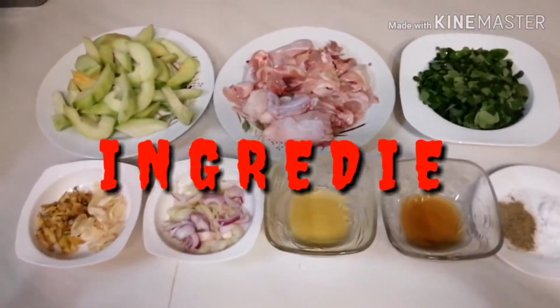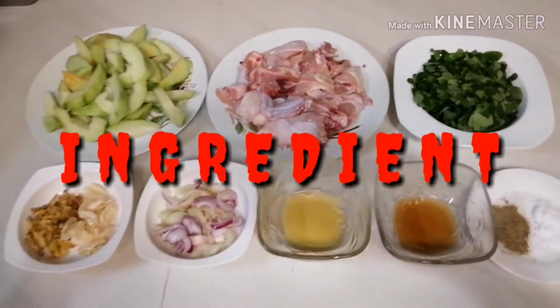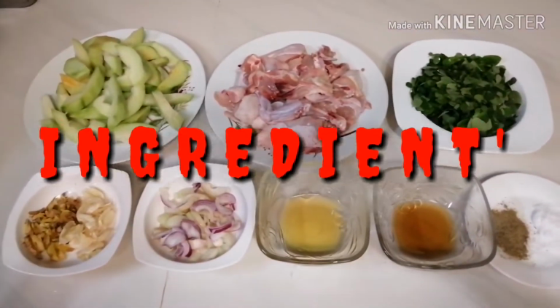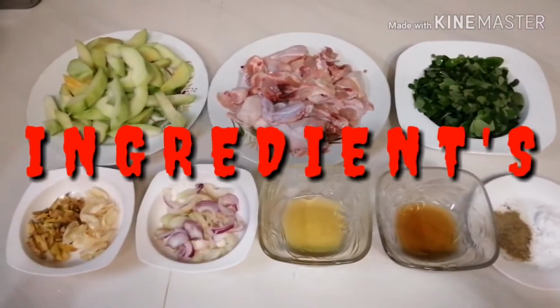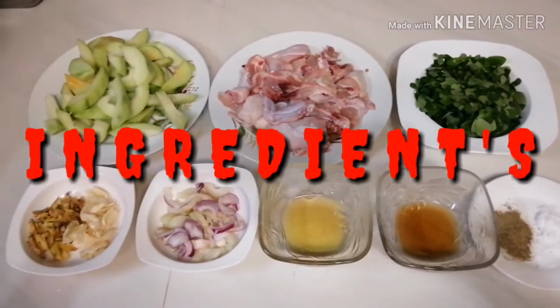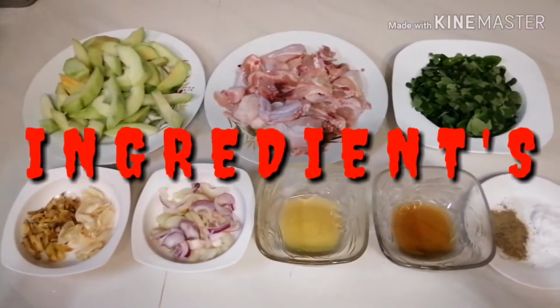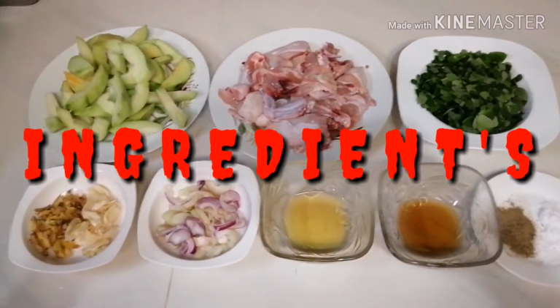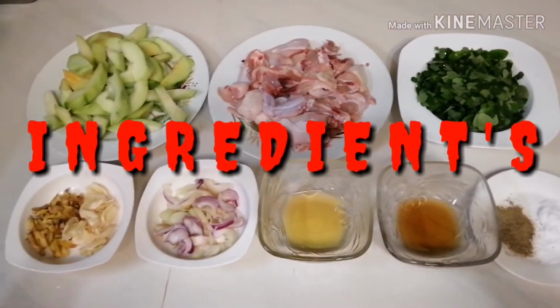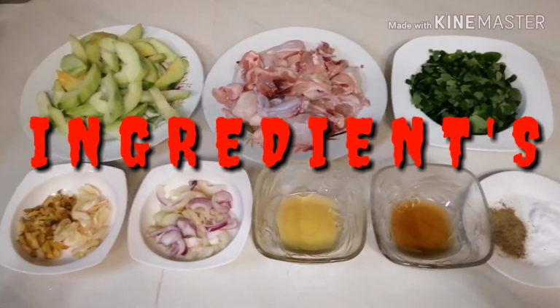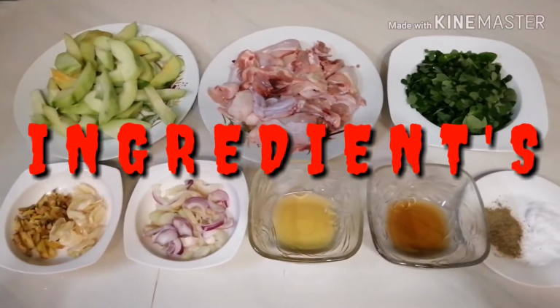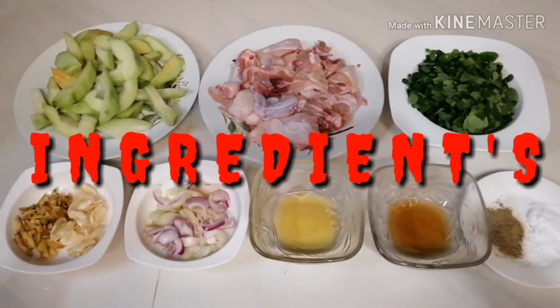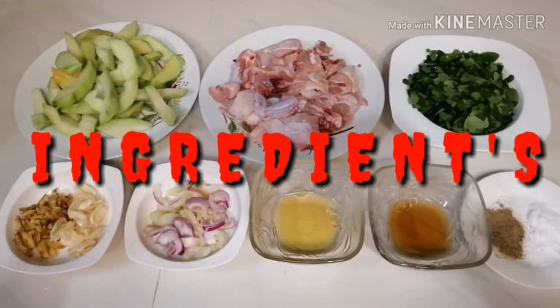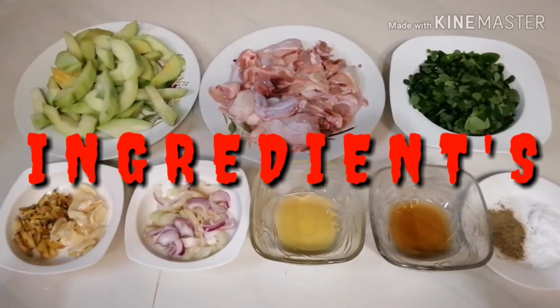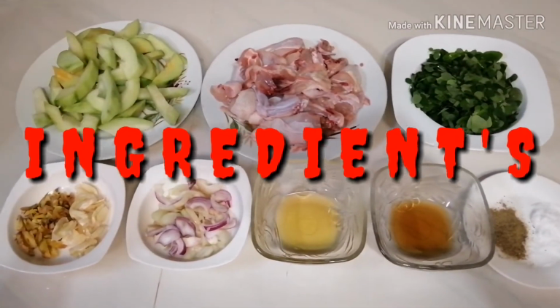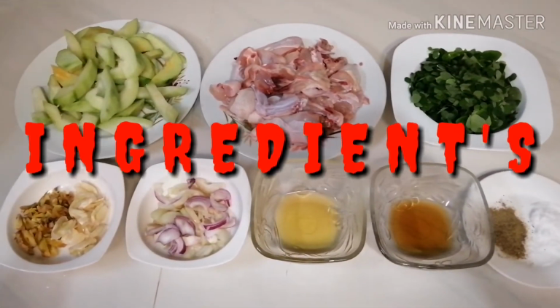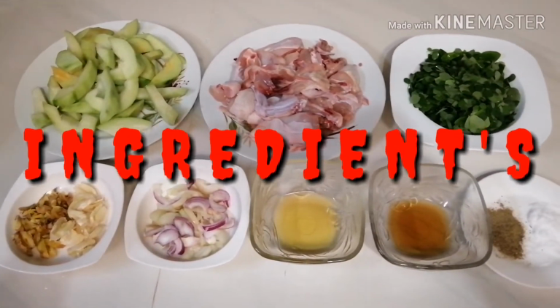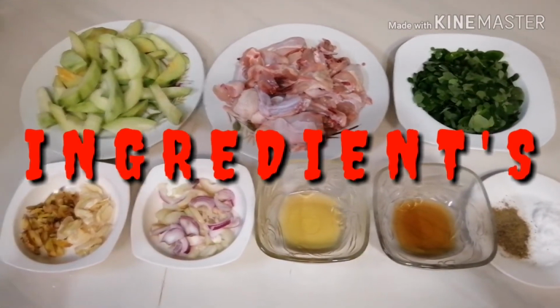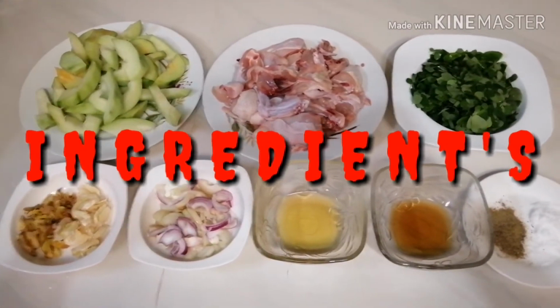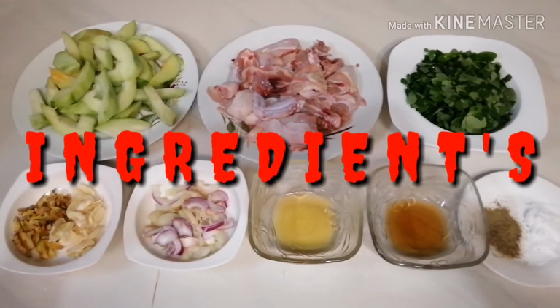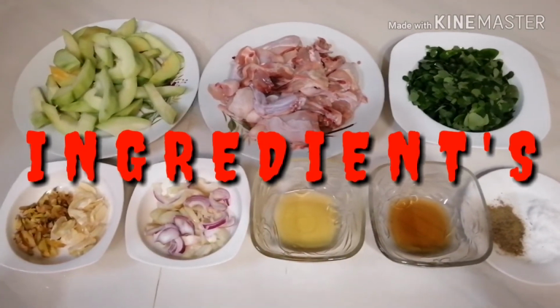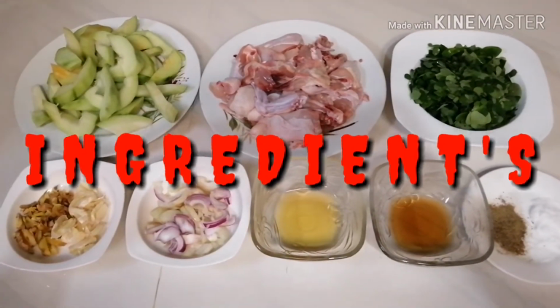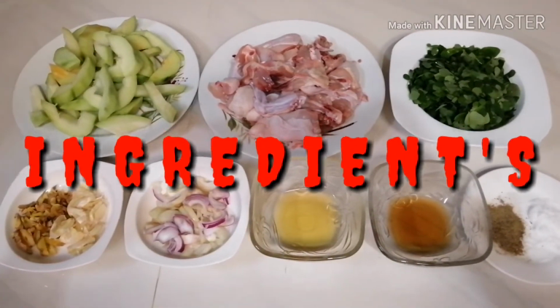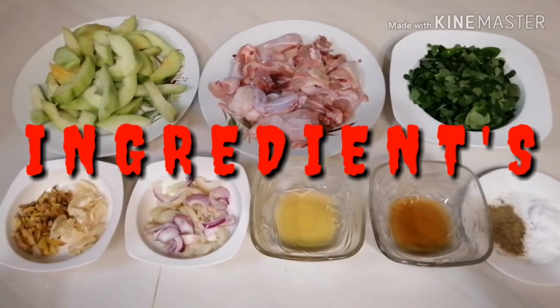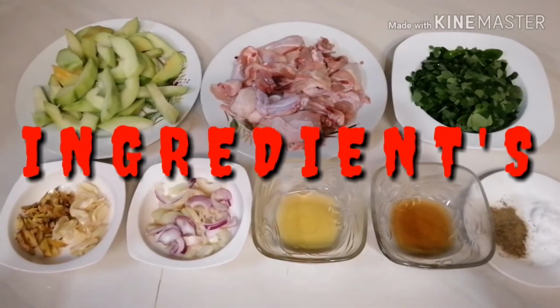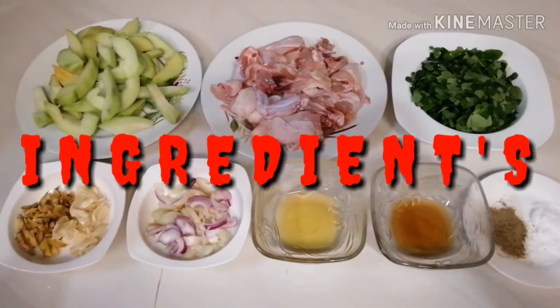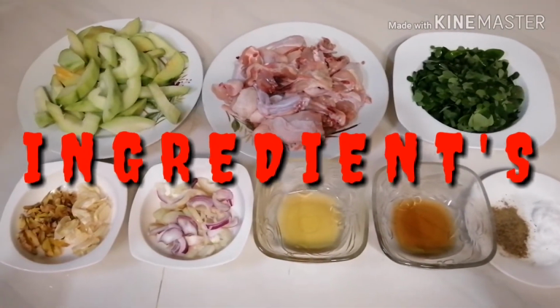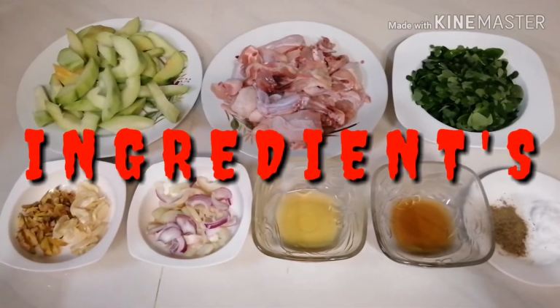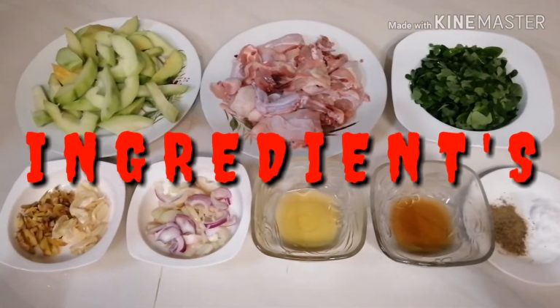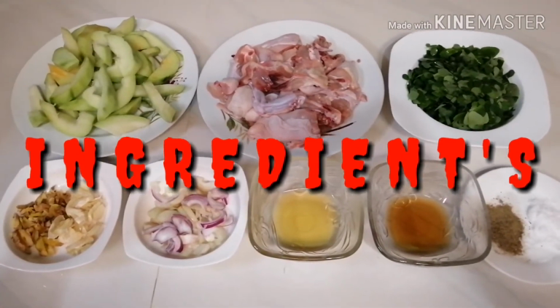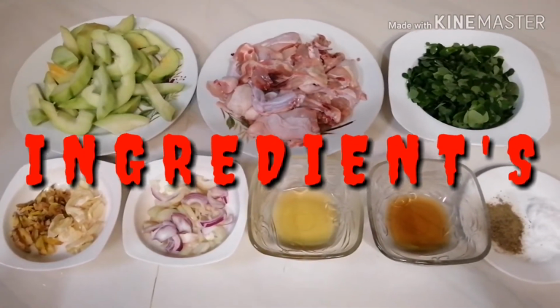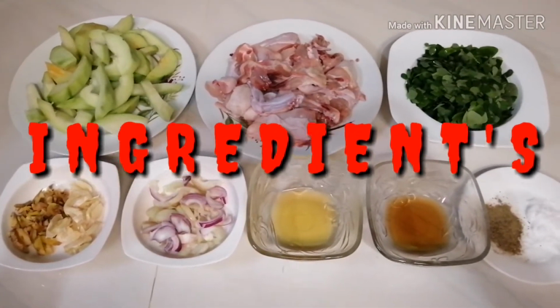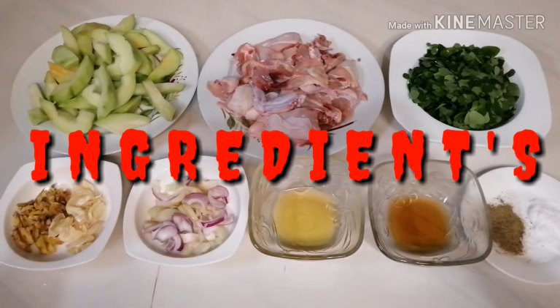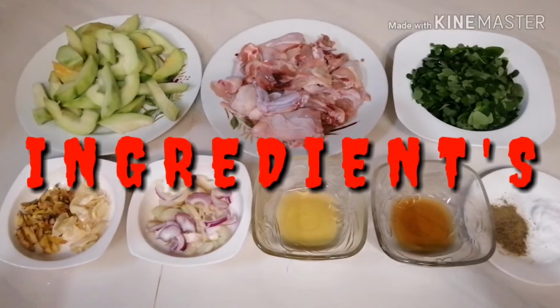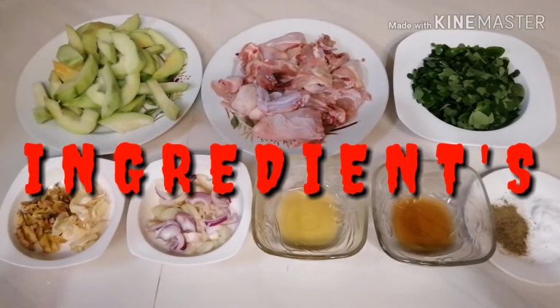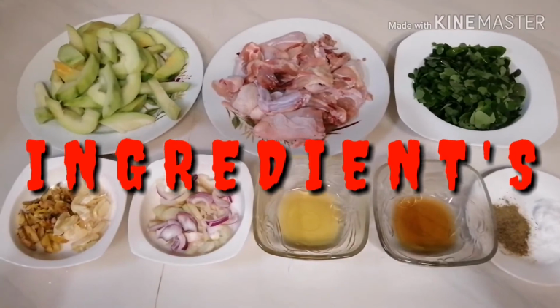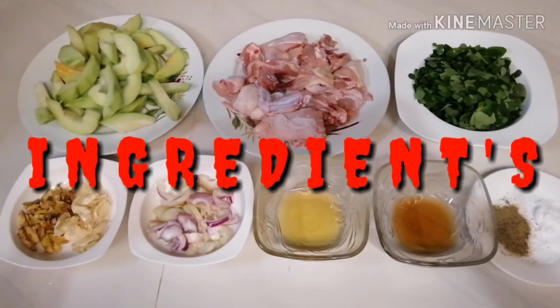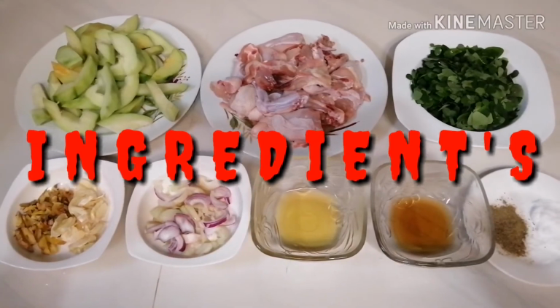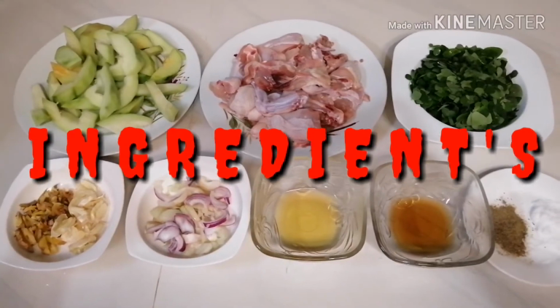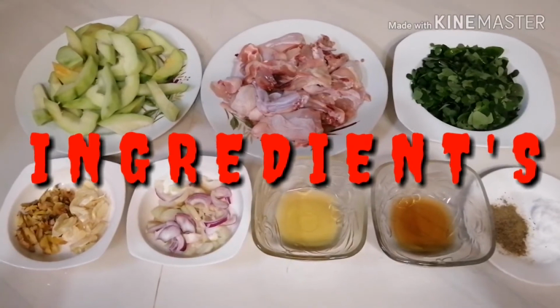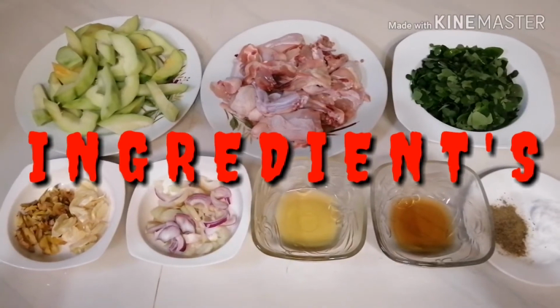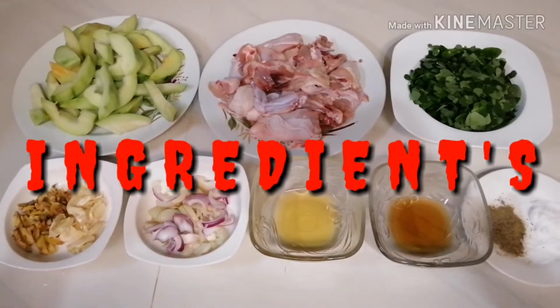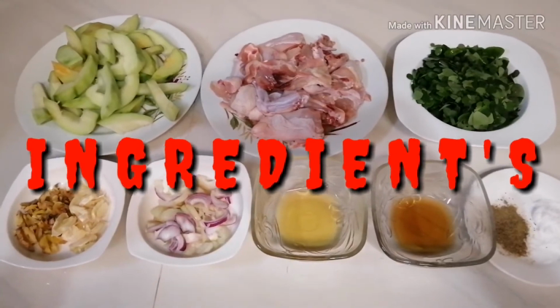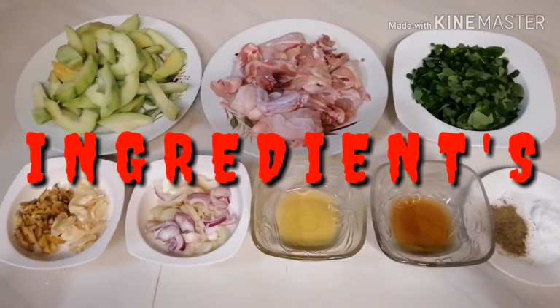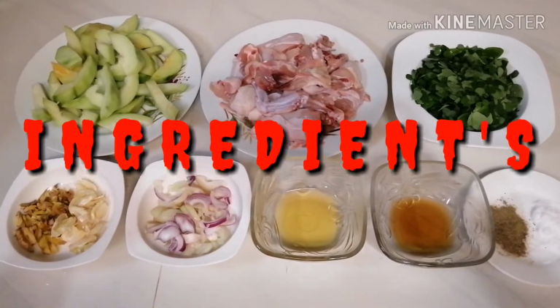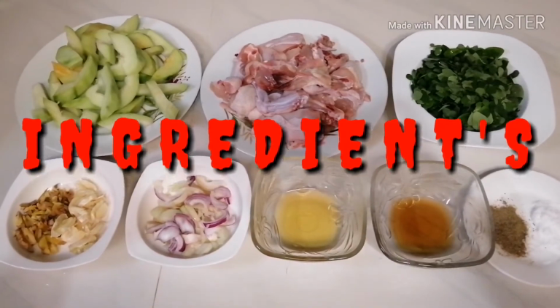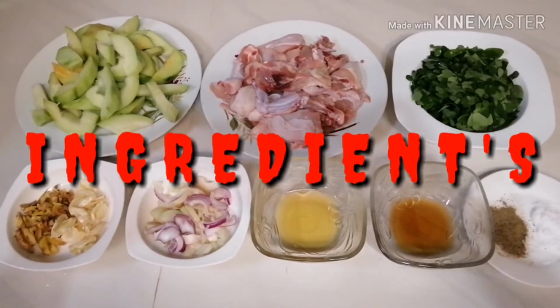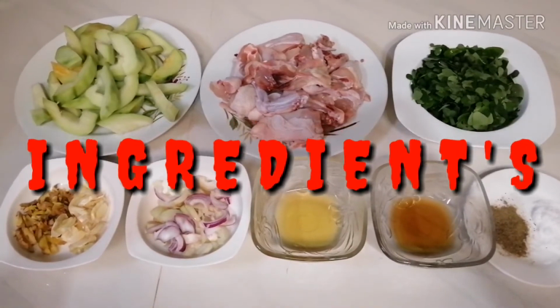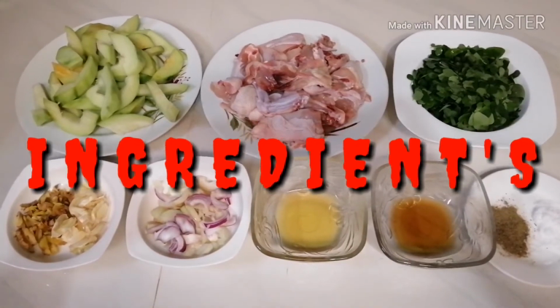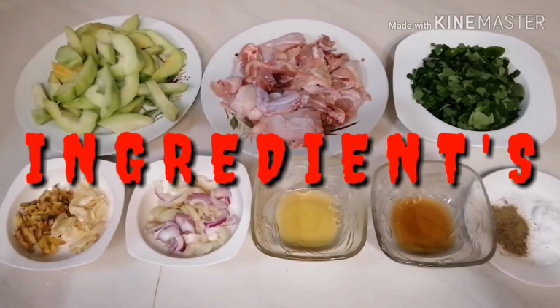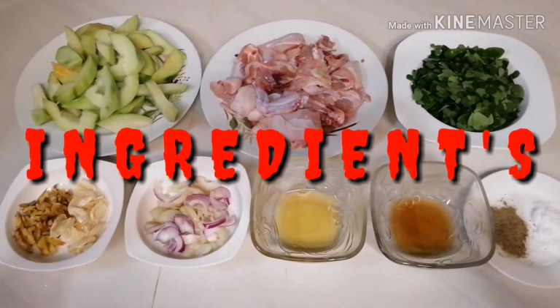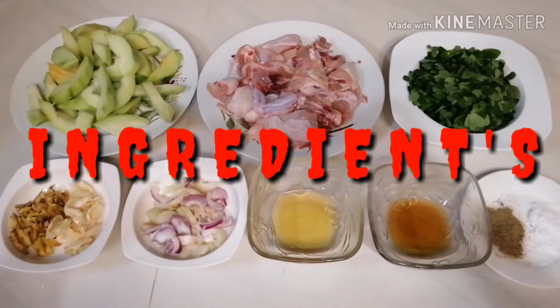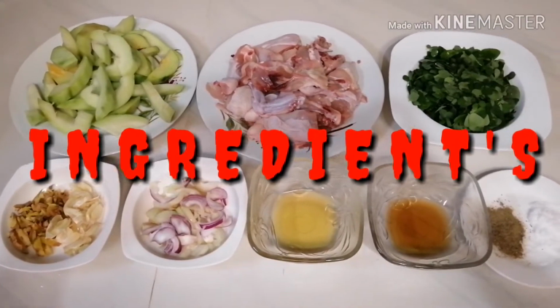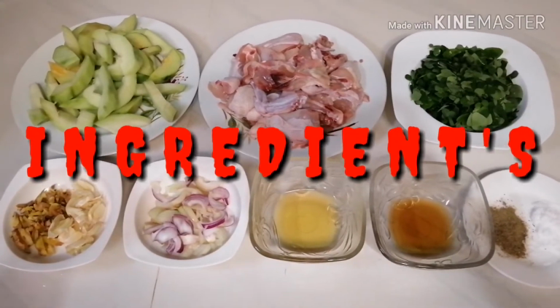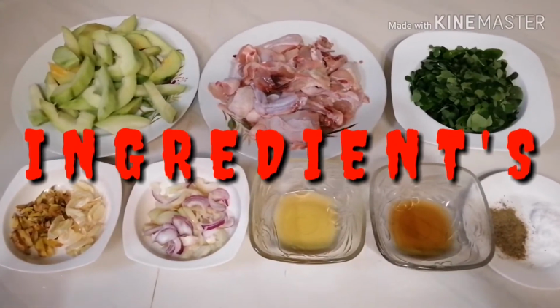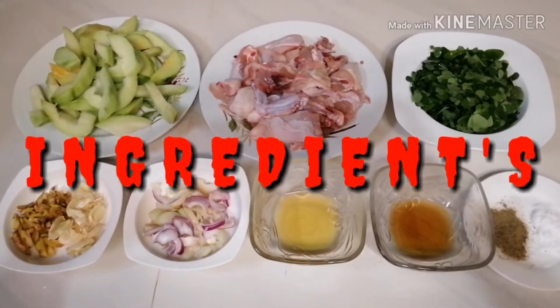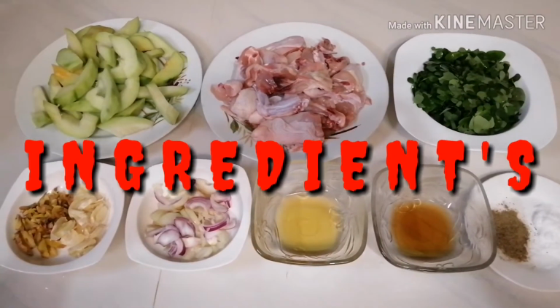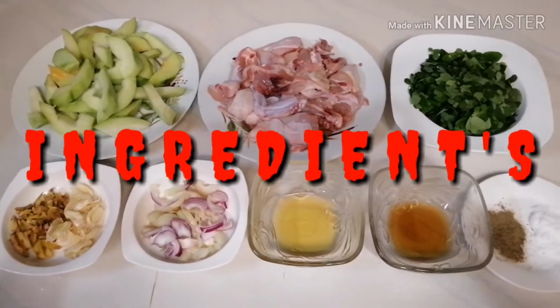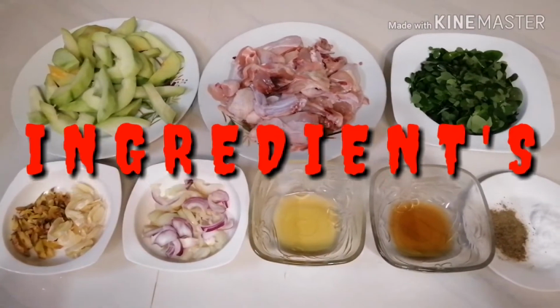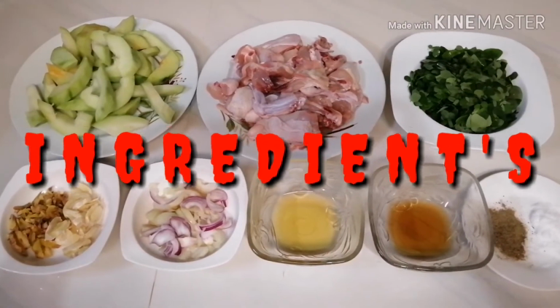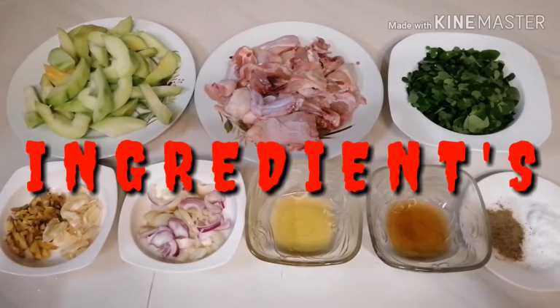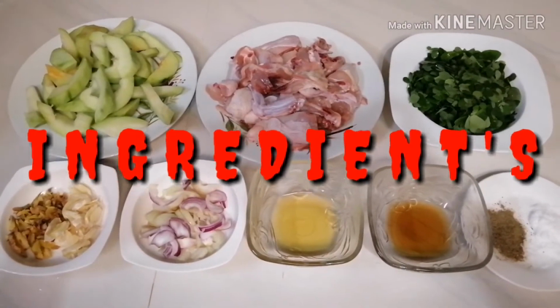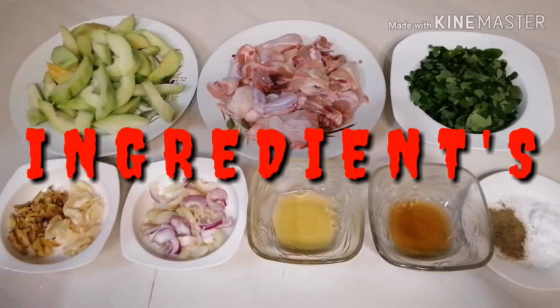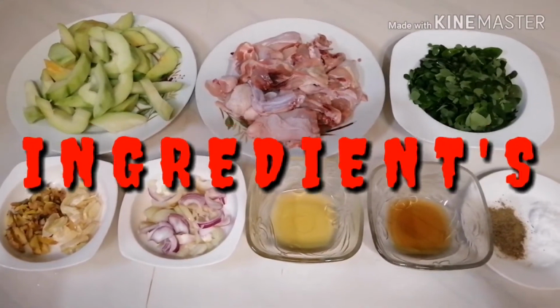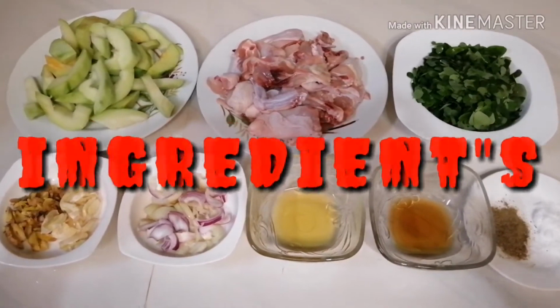Hello guys, mga kabayan! Ngayon po gagawa po tayo ngayon ng isa sa espesyalty ko — ang tinolang manok.